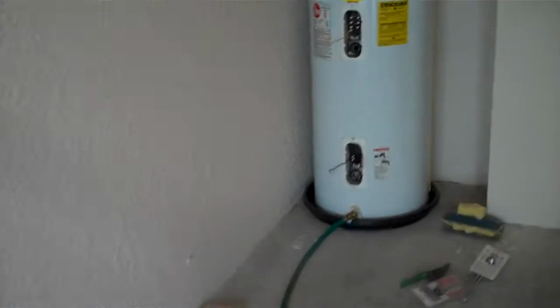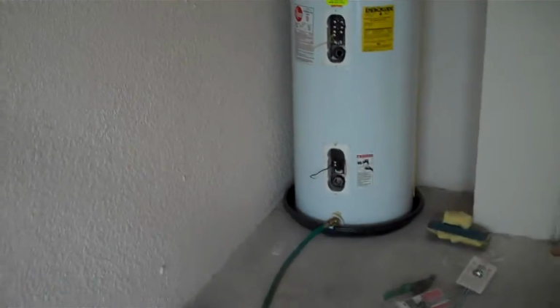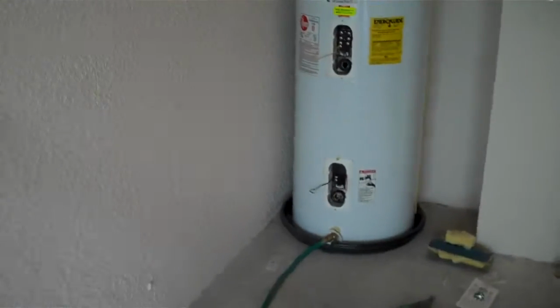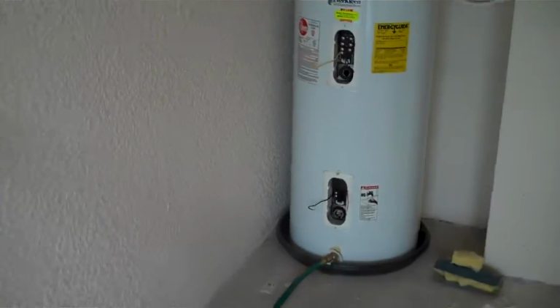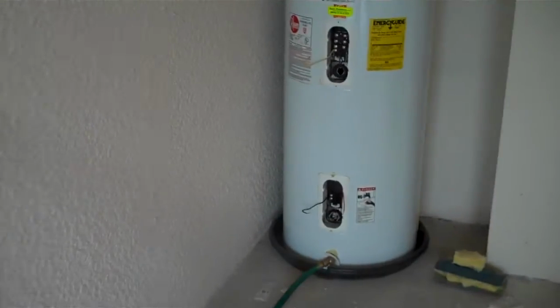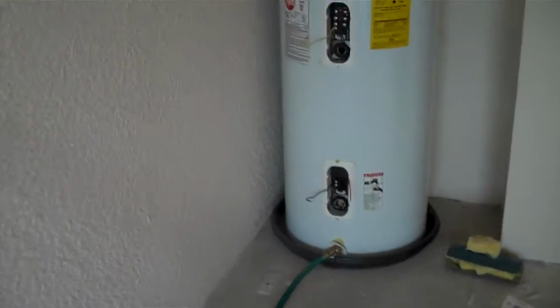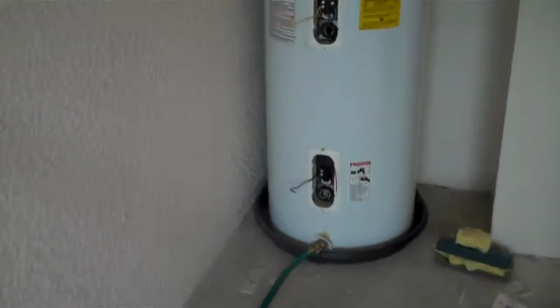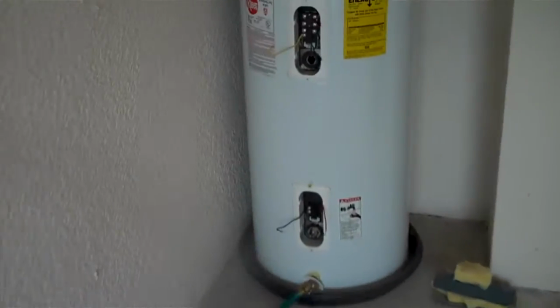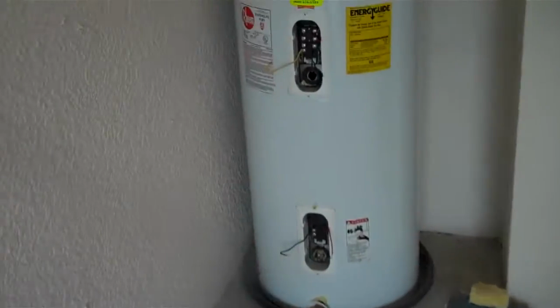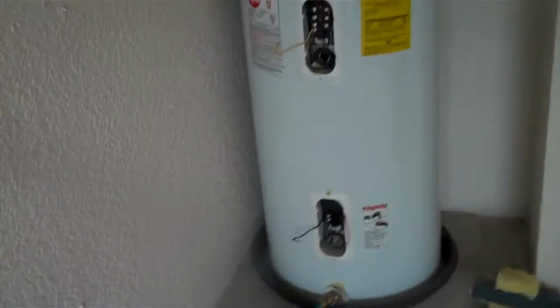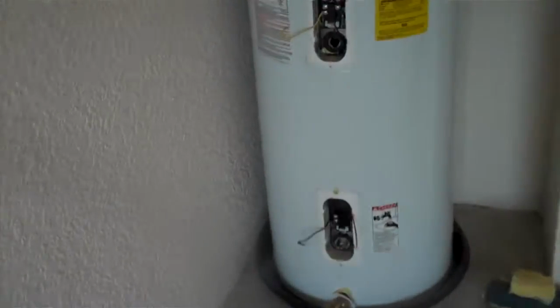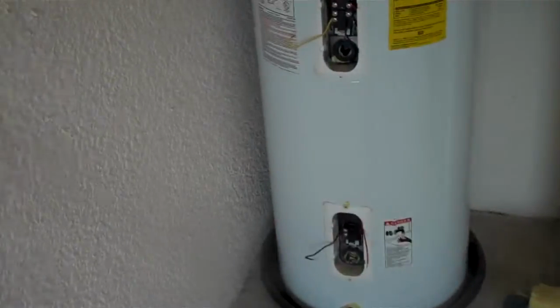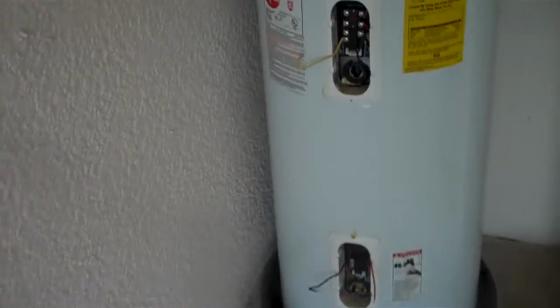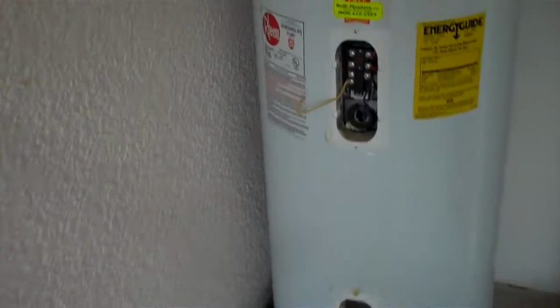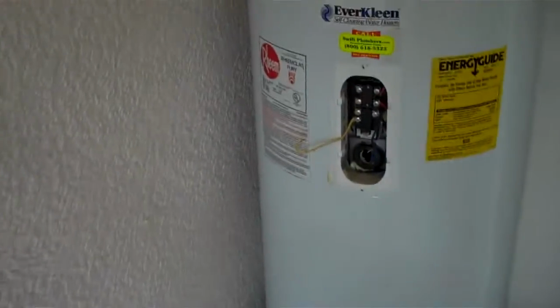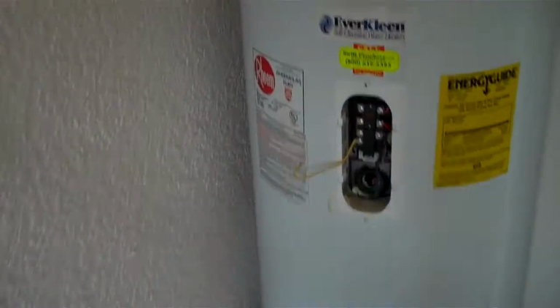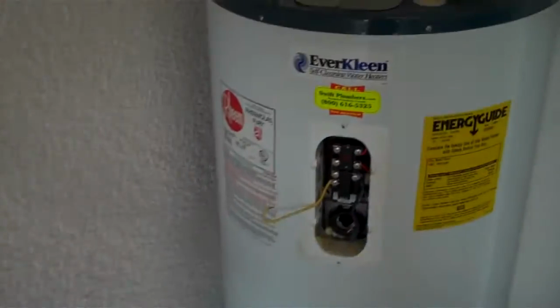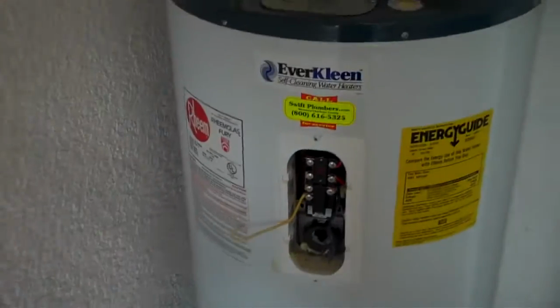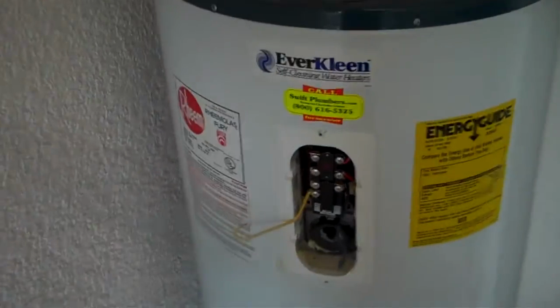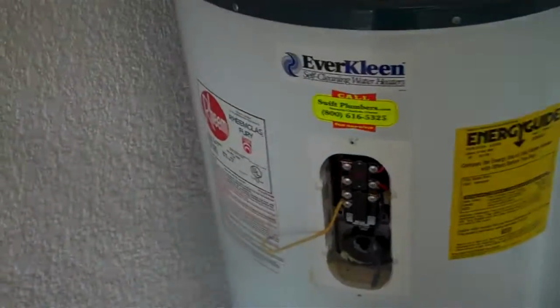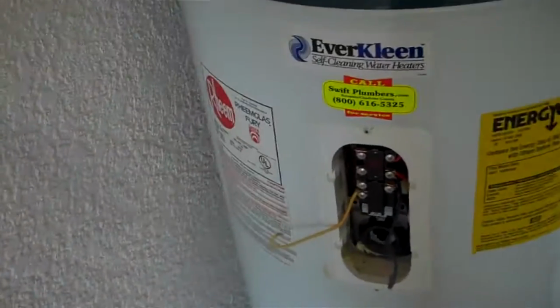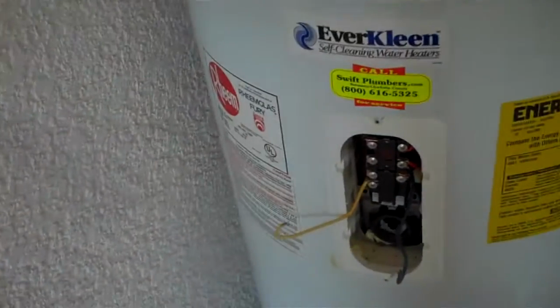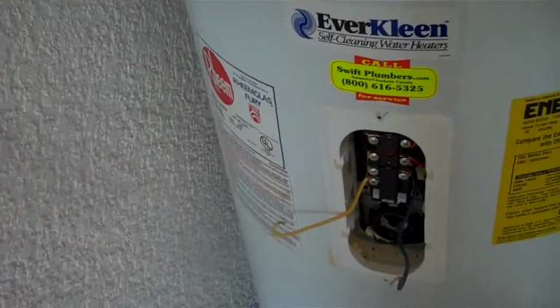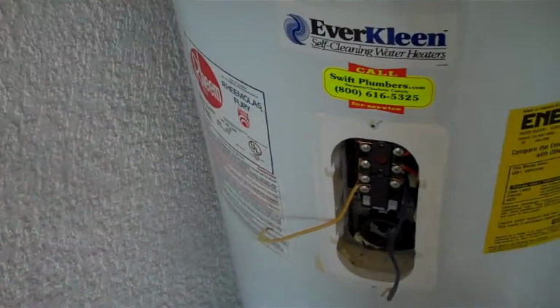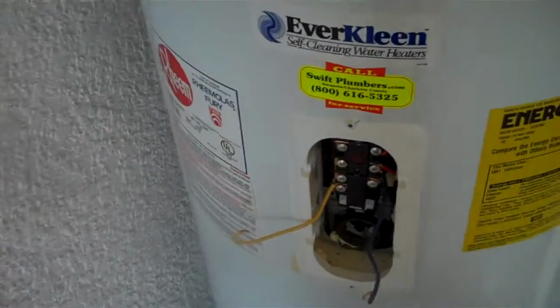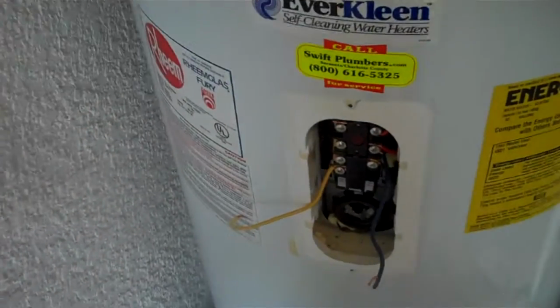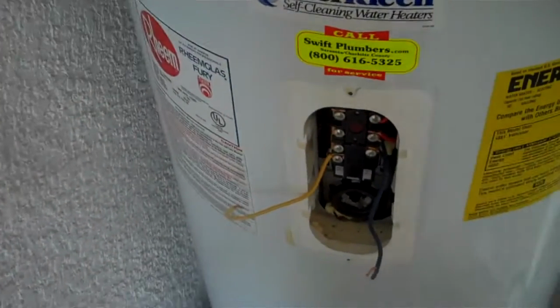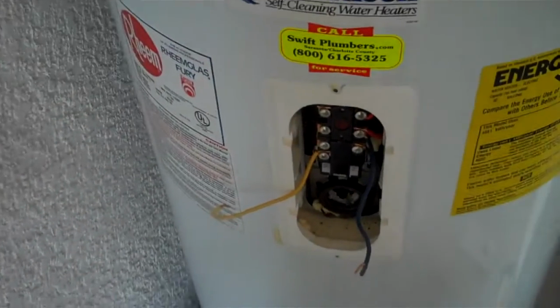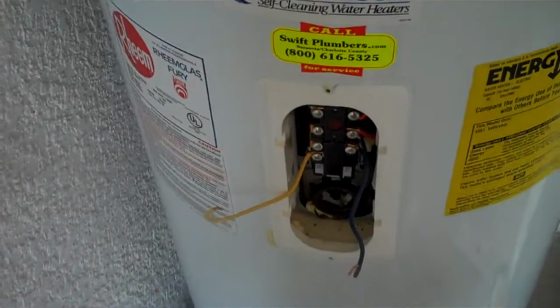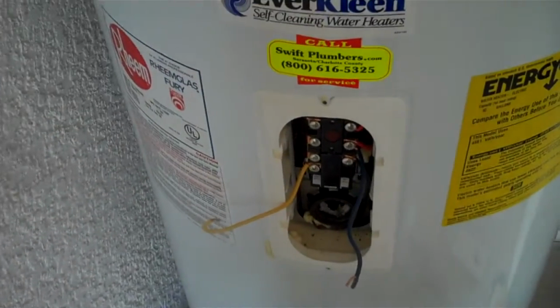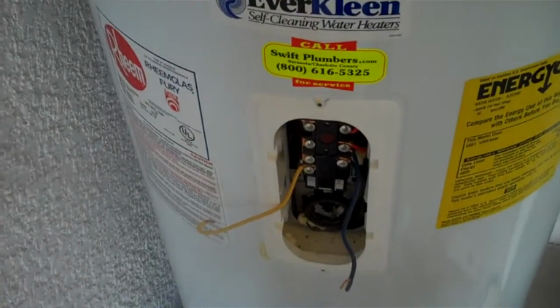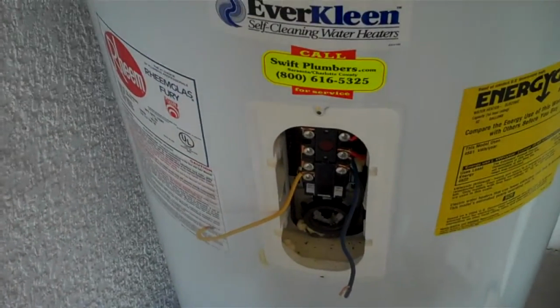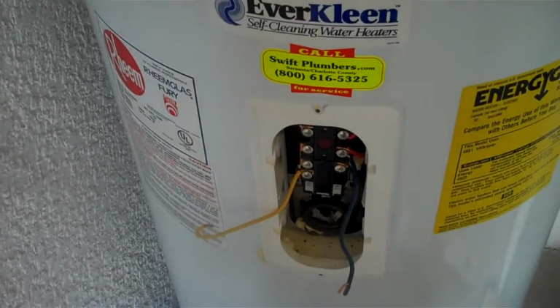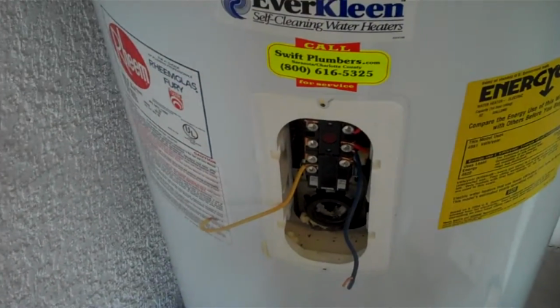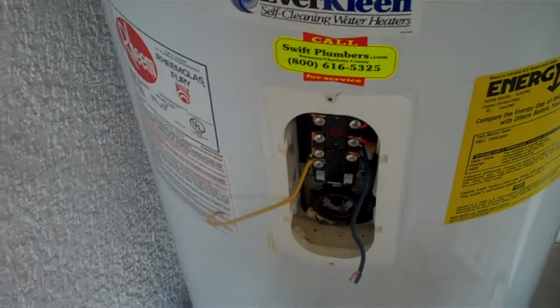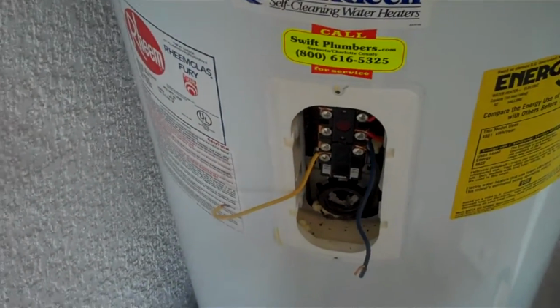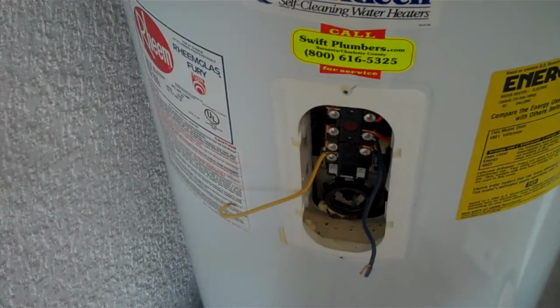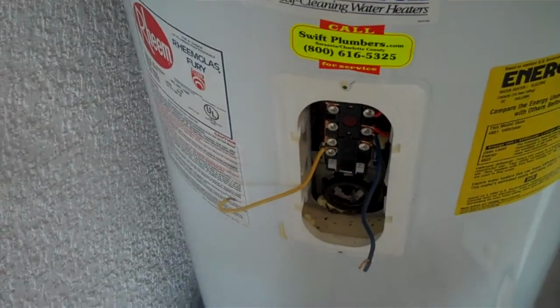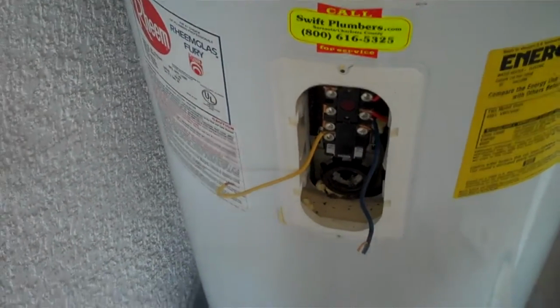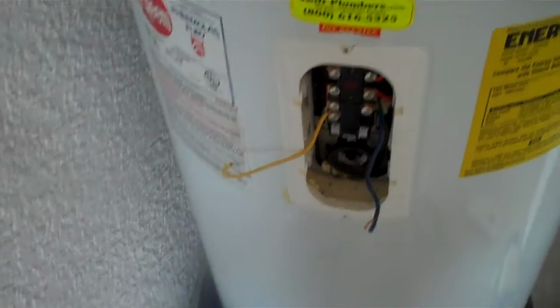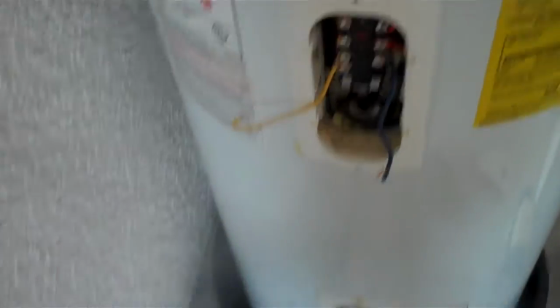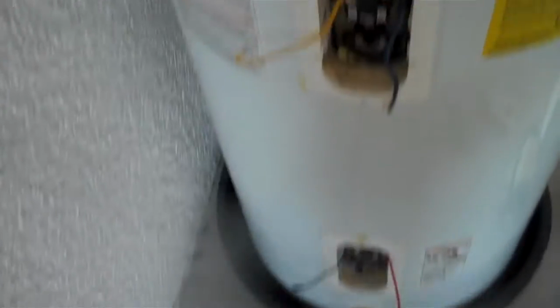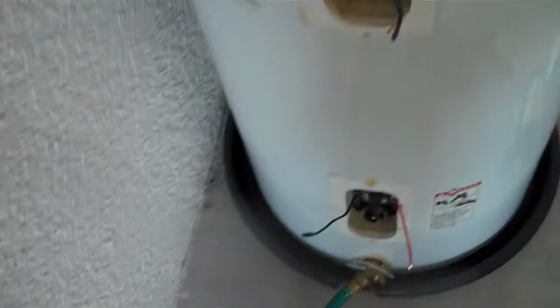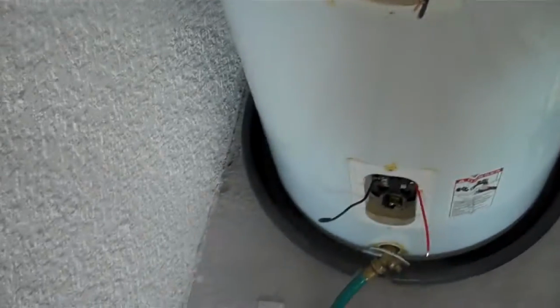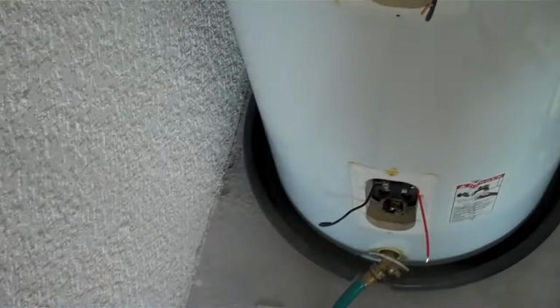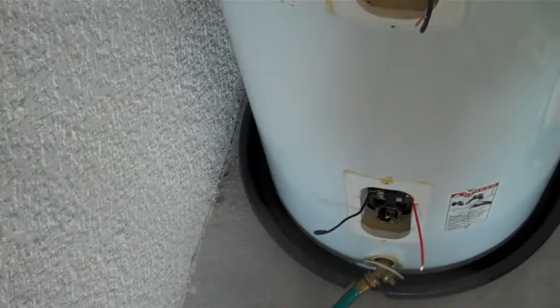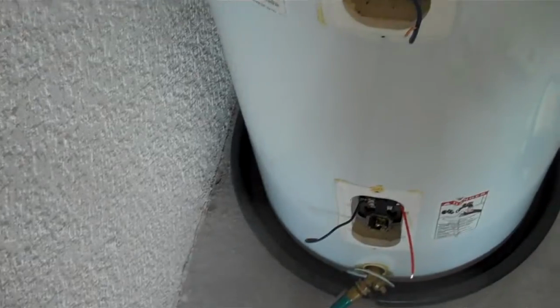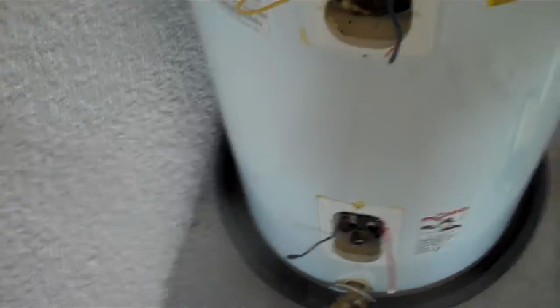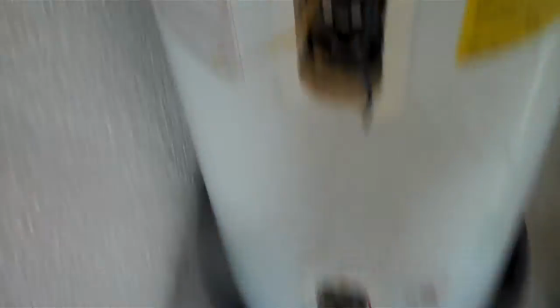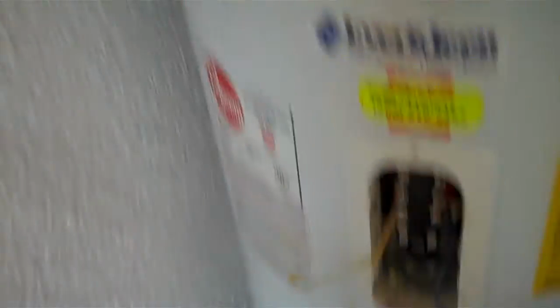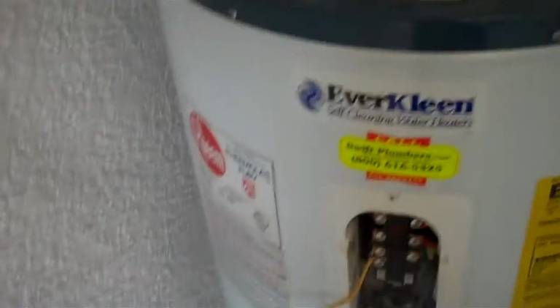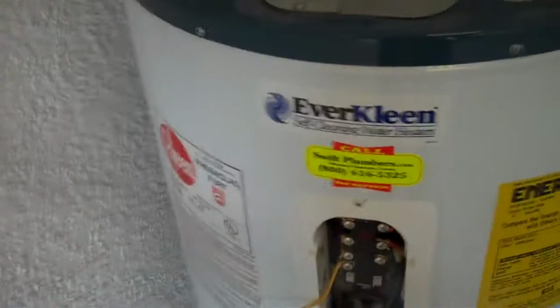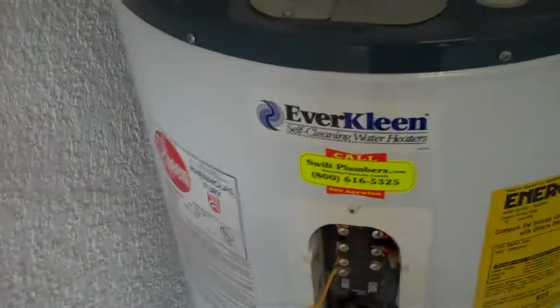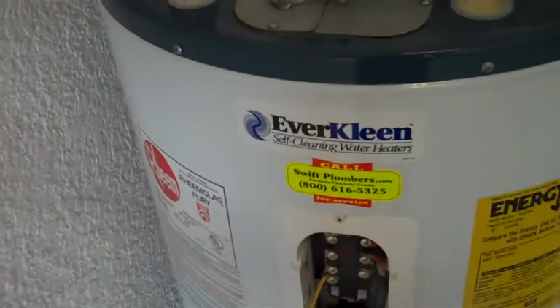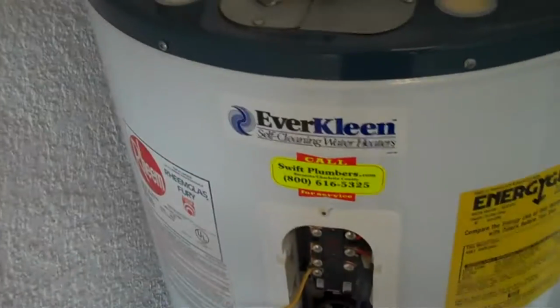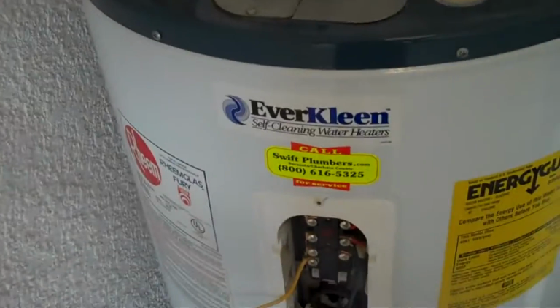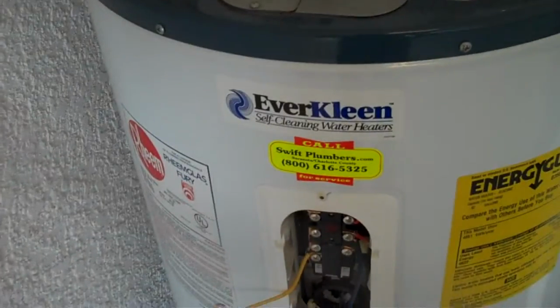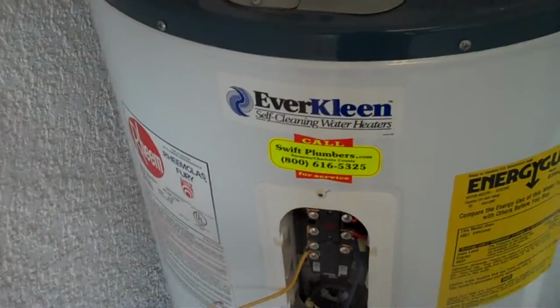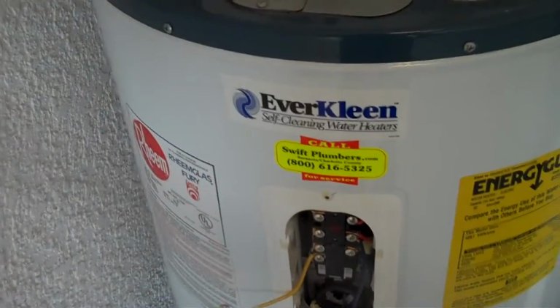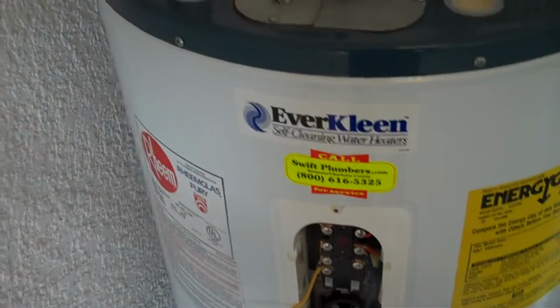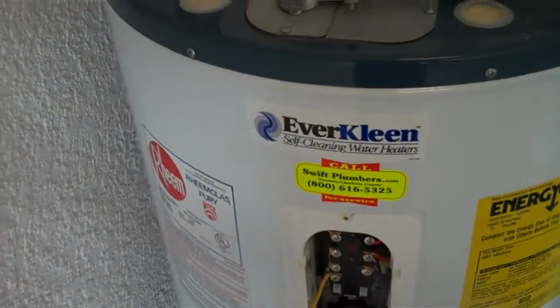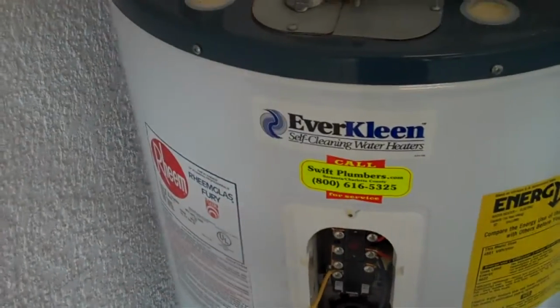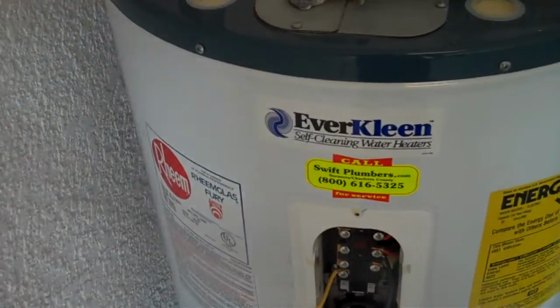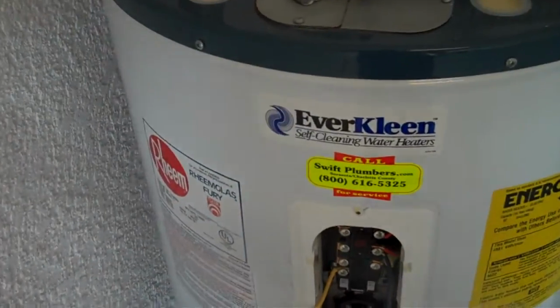I just removed the settings on the thermostat. That was set at 150 — both of them. No hot water.